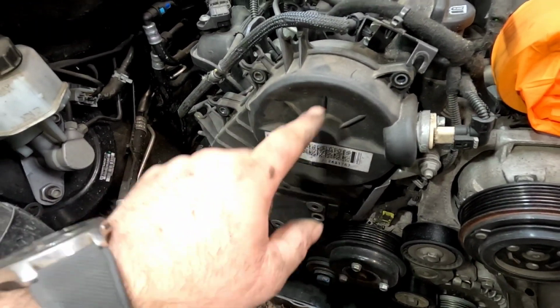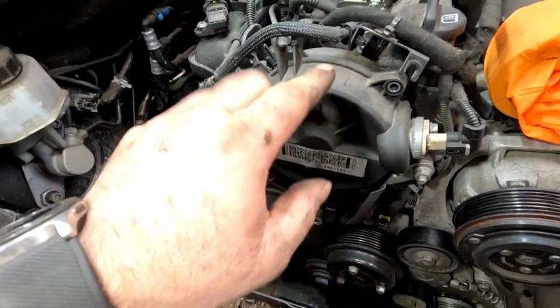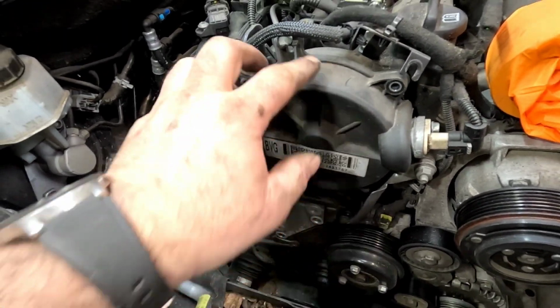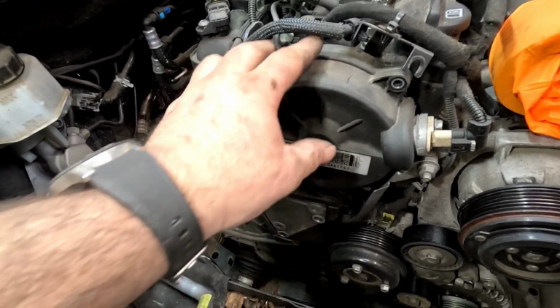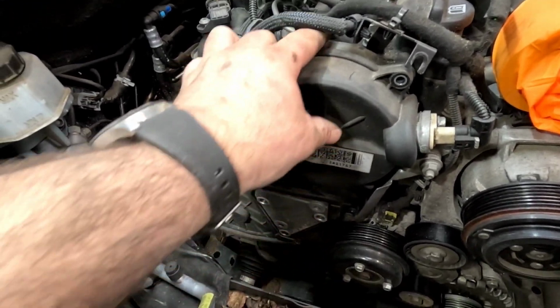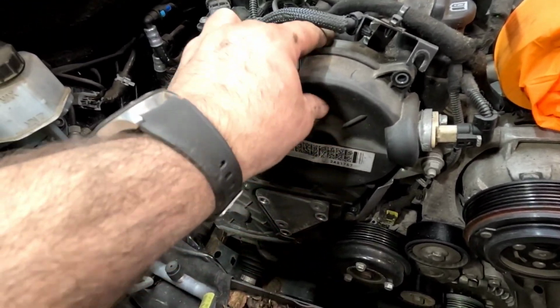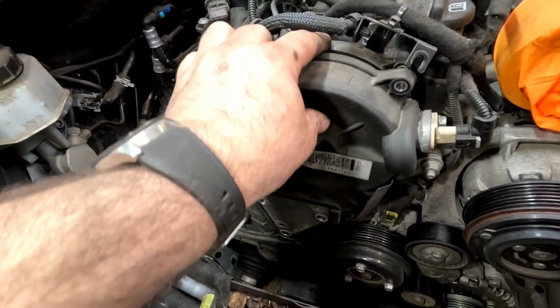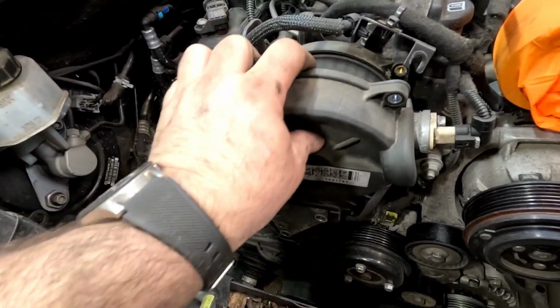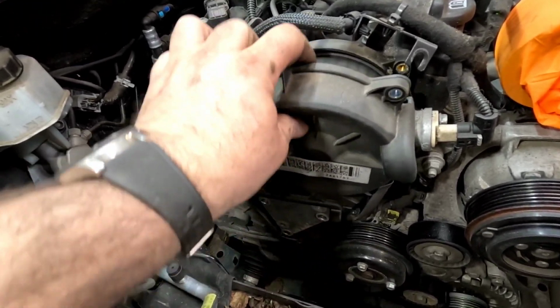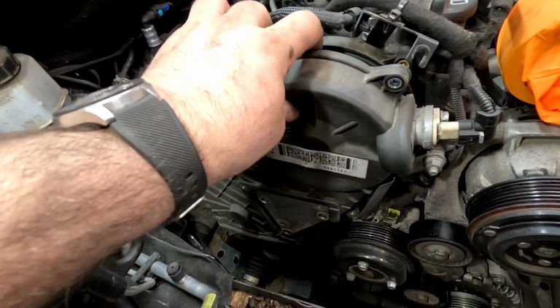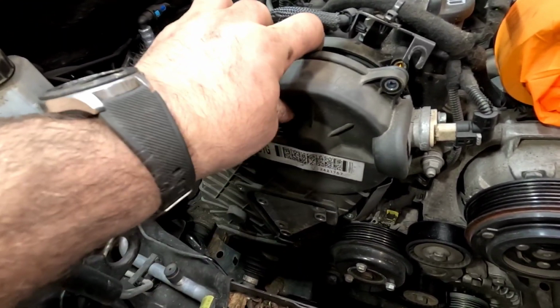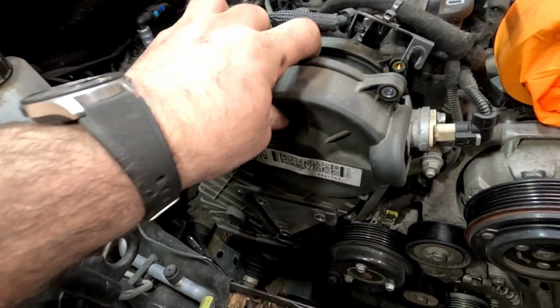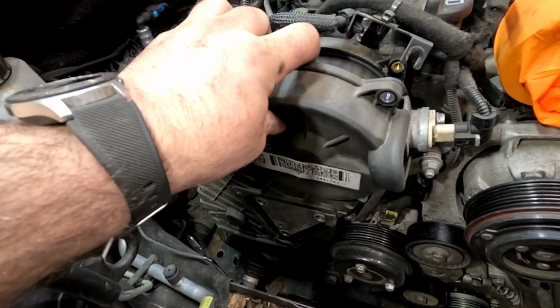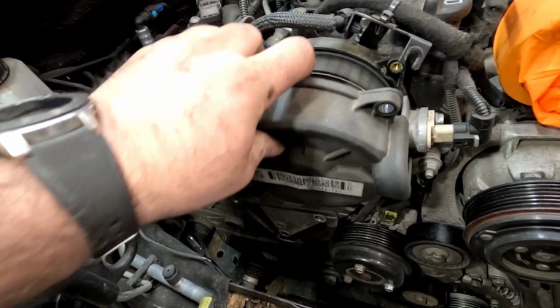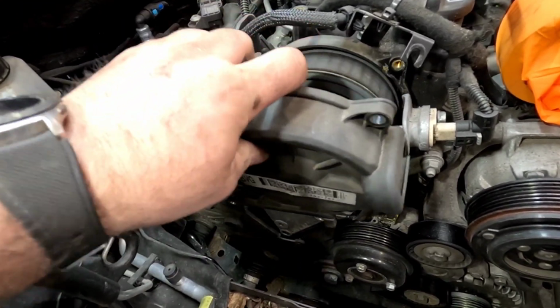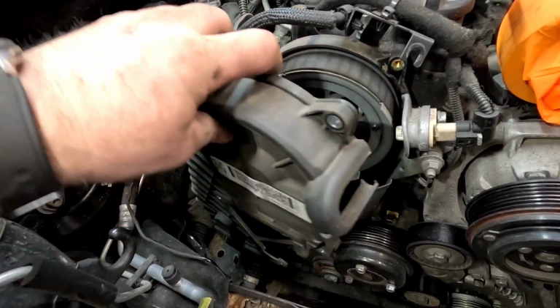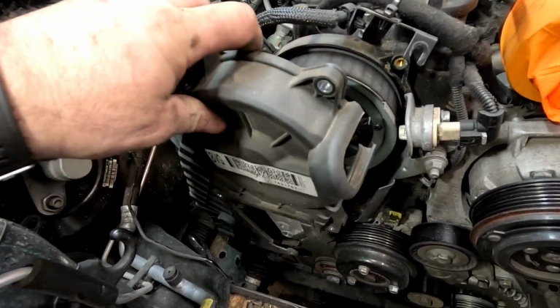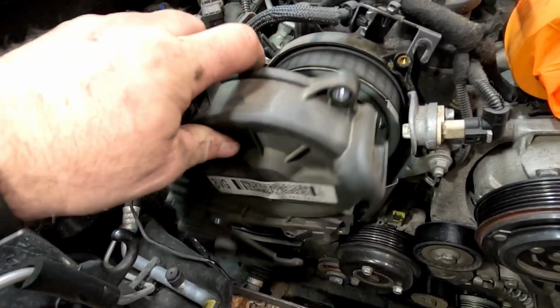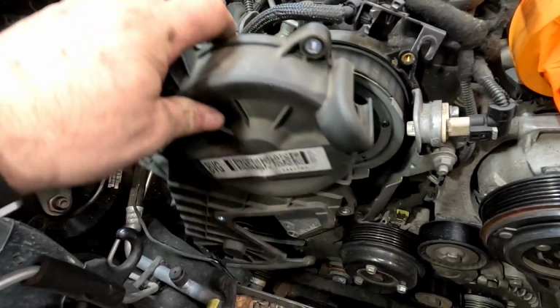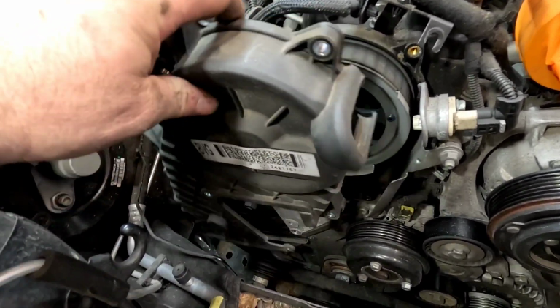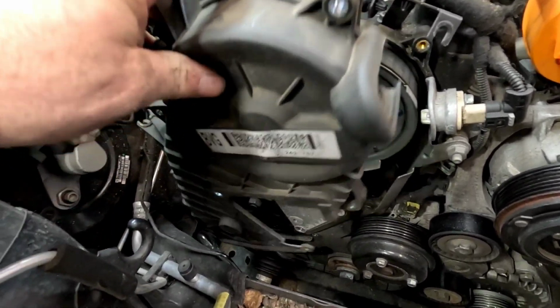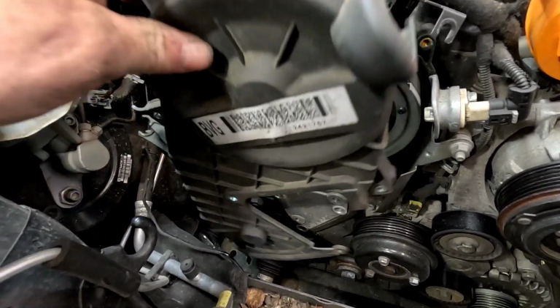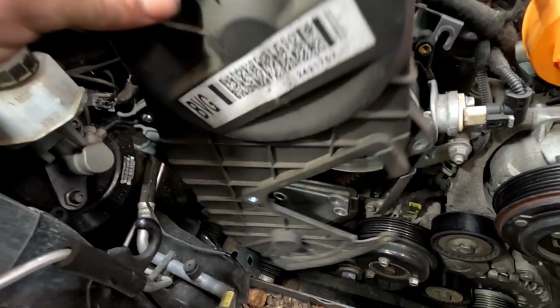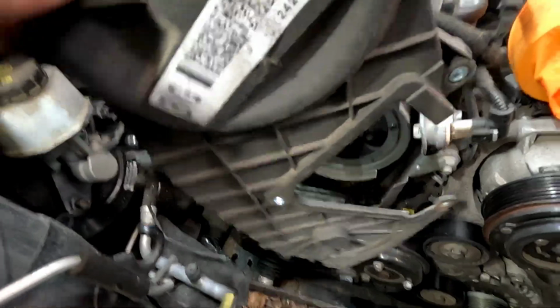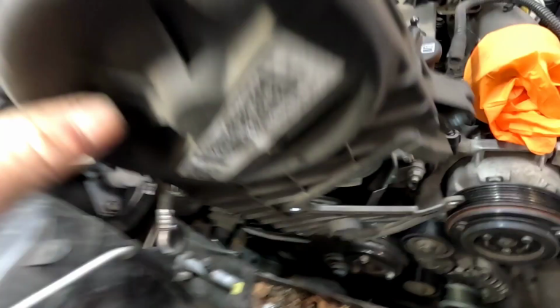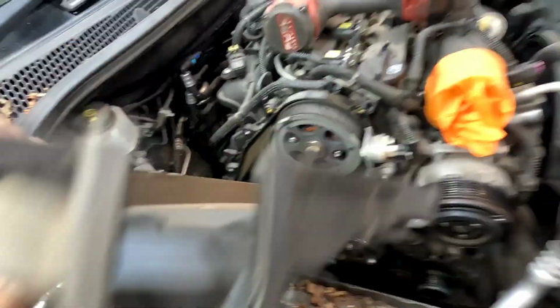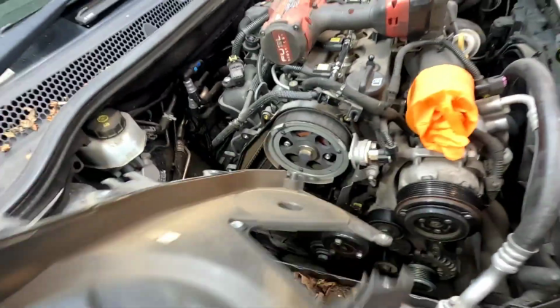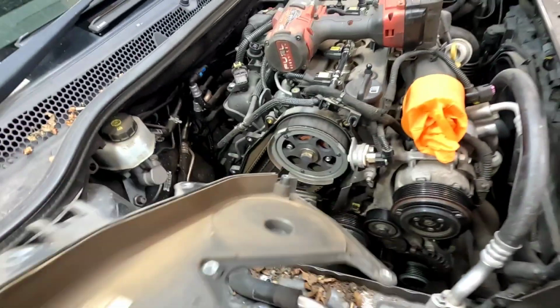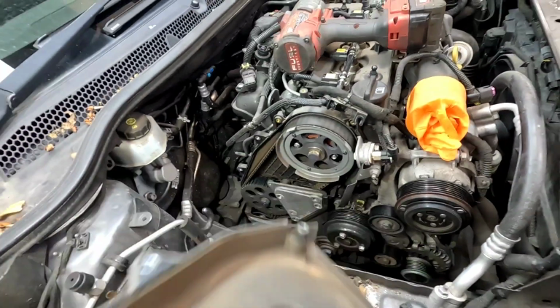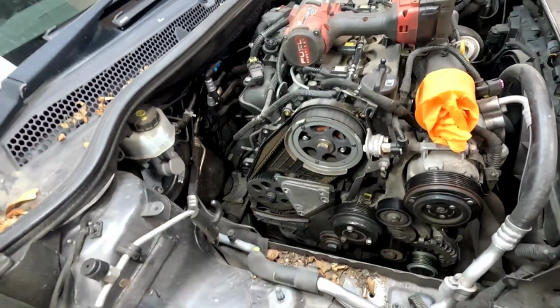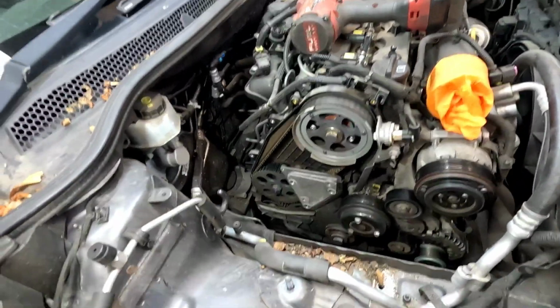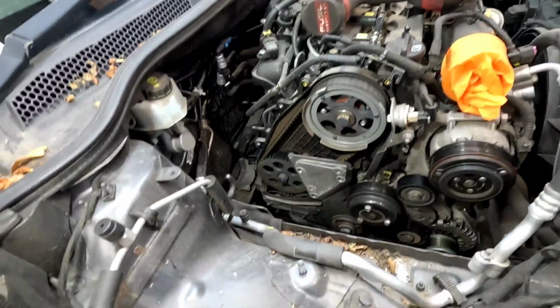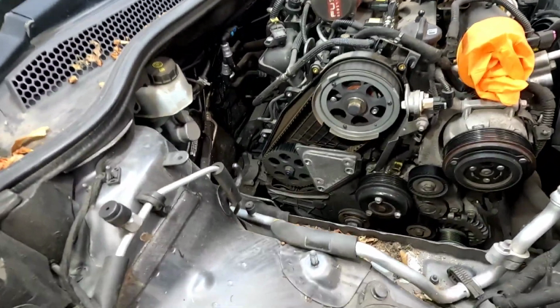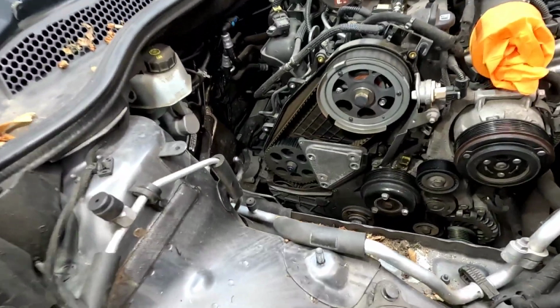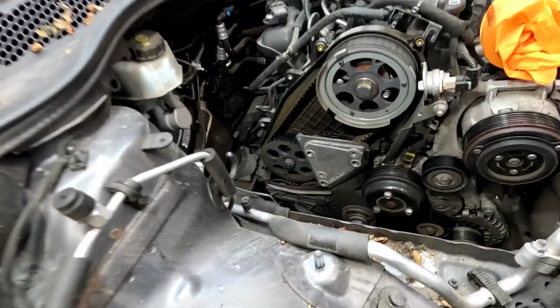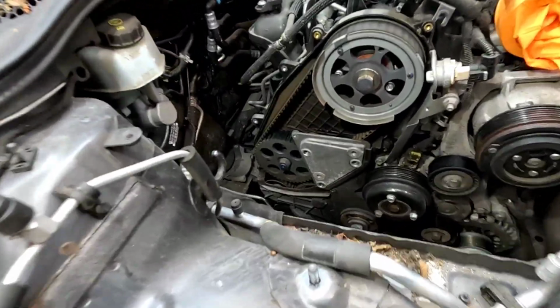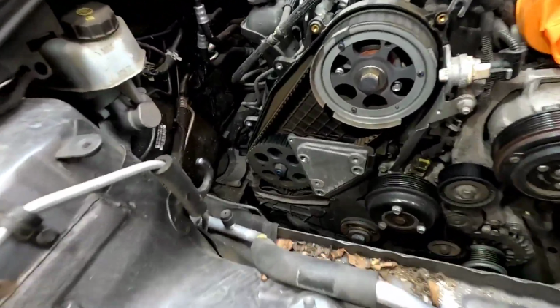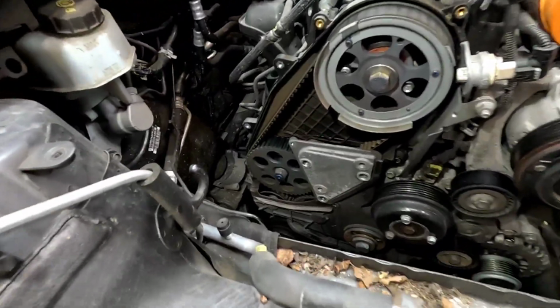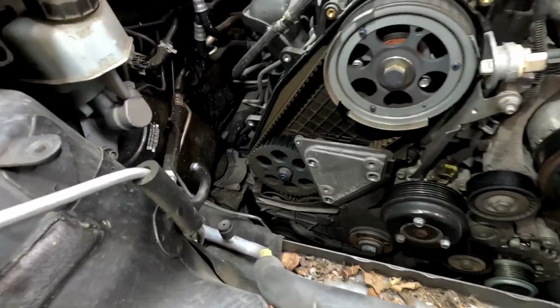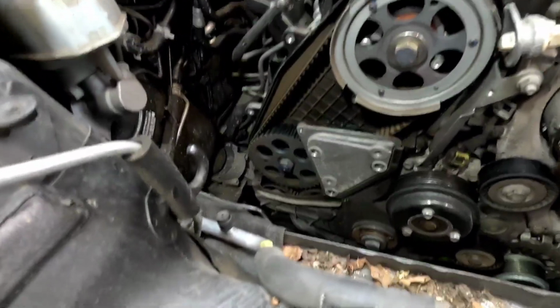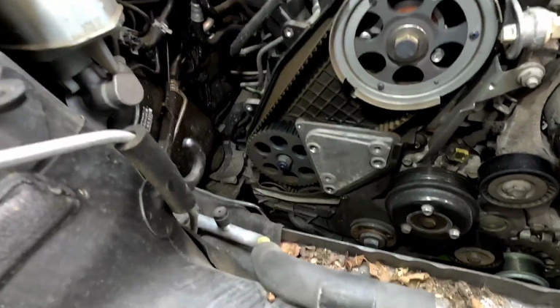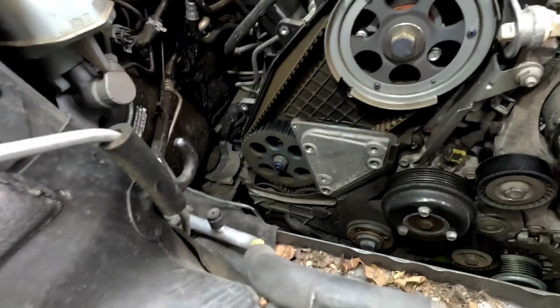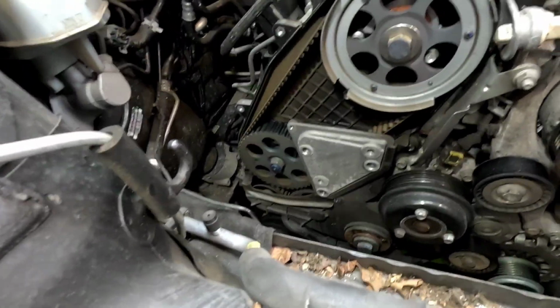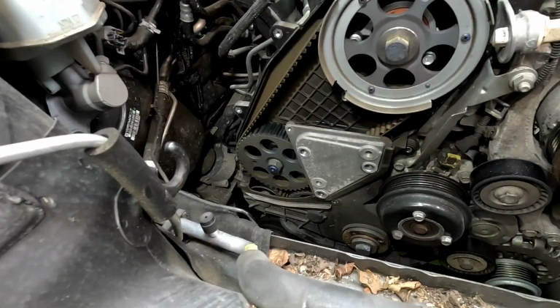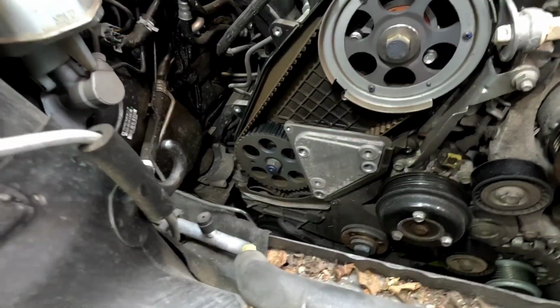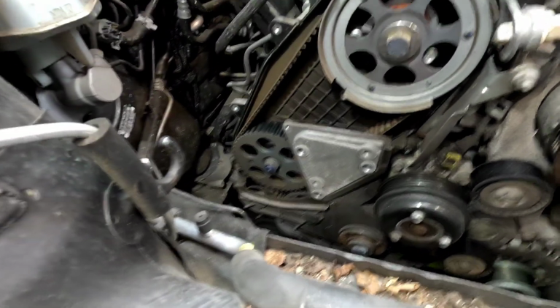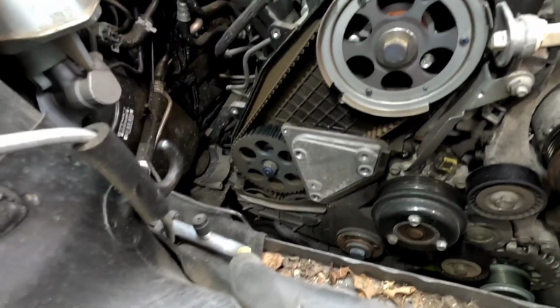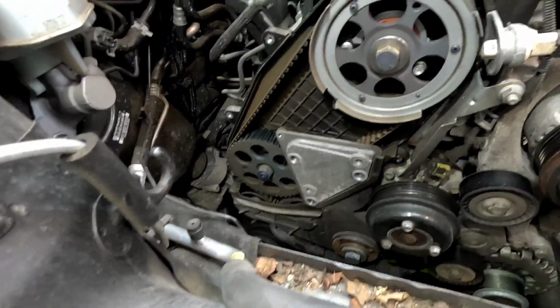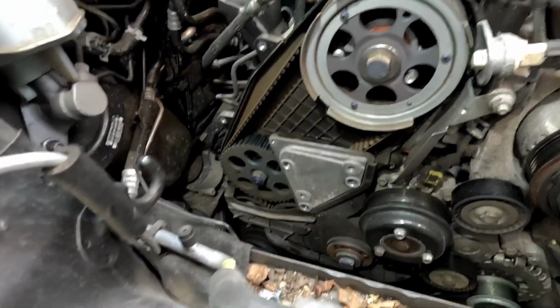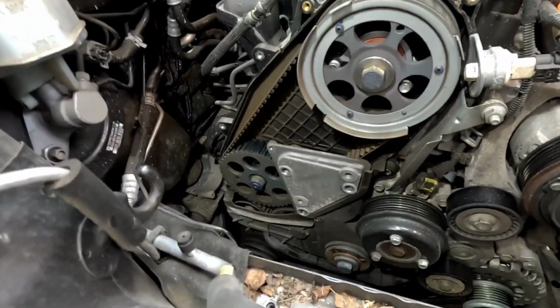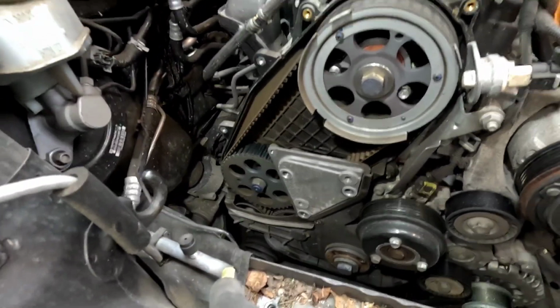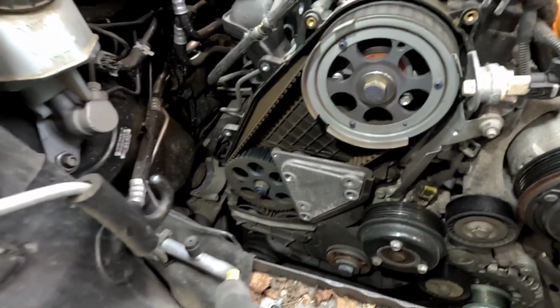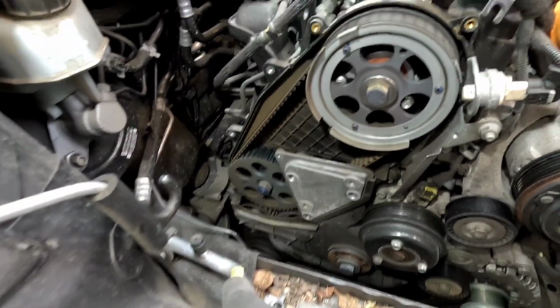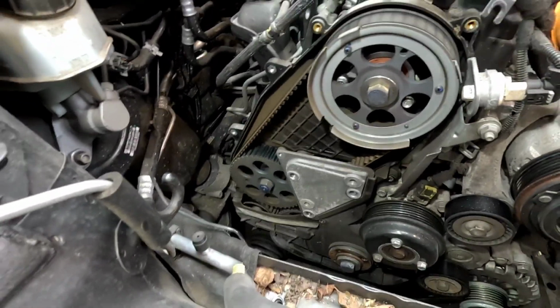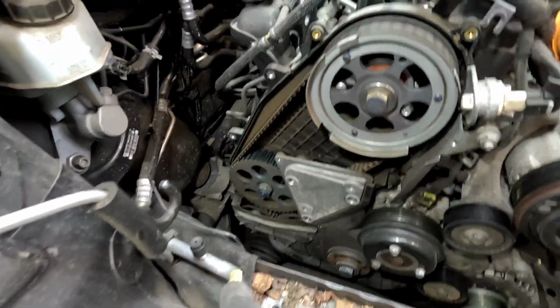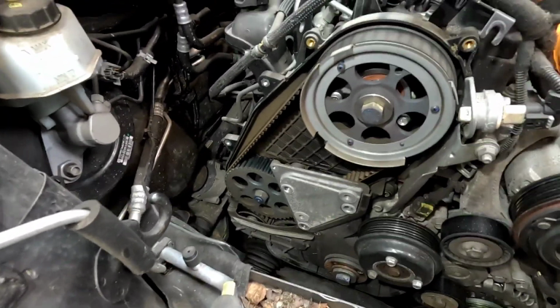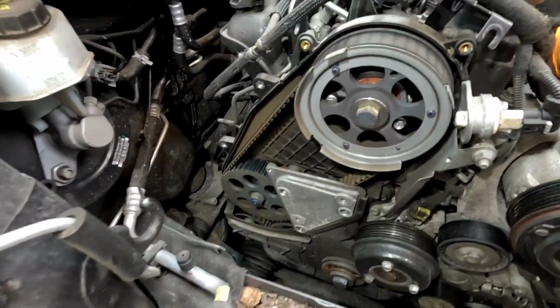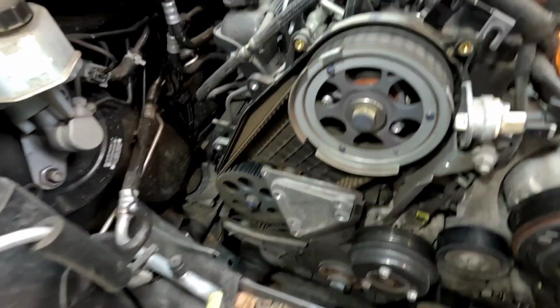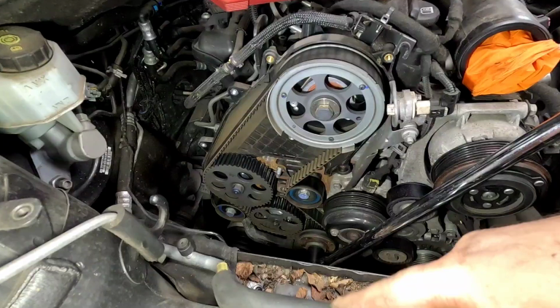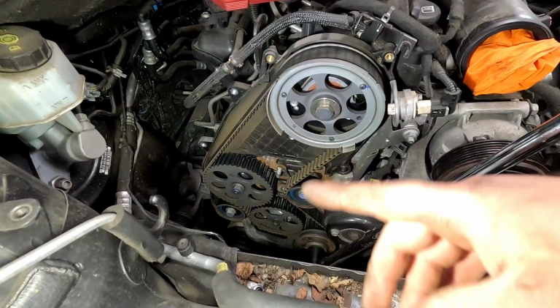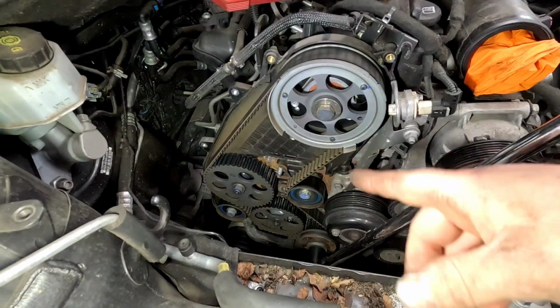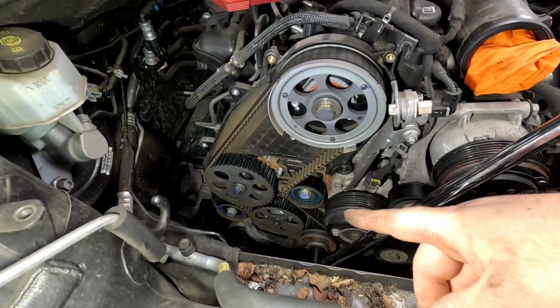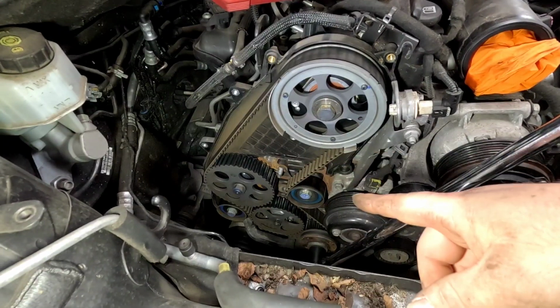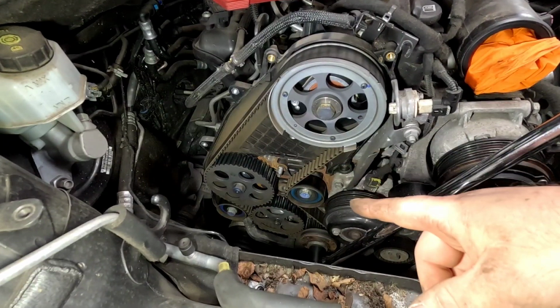Now off the upper timing cover, which should just pull off out of the way, revealing the timing belt.